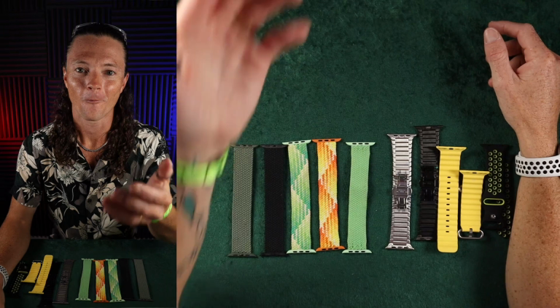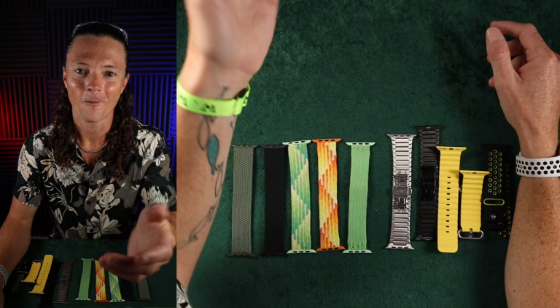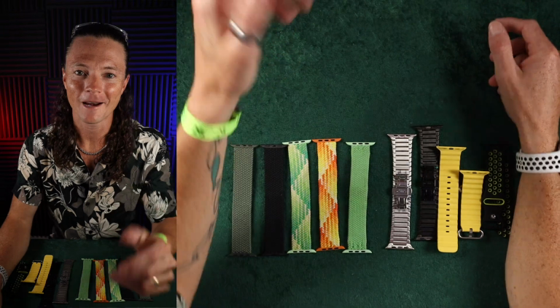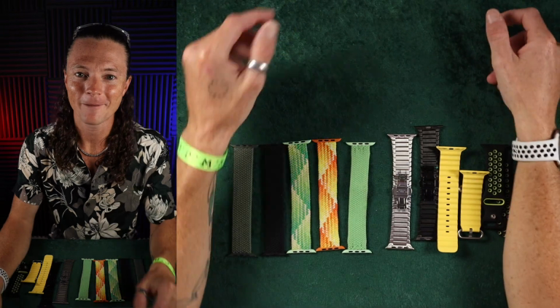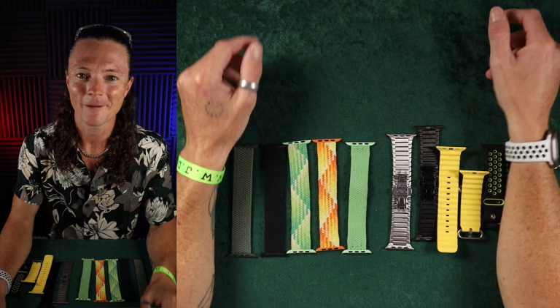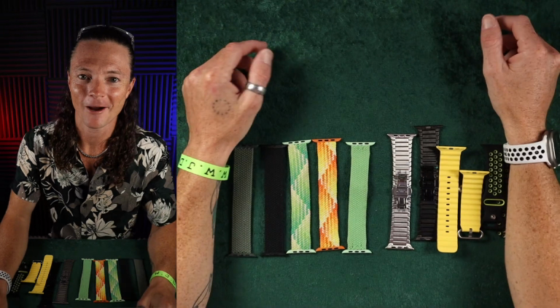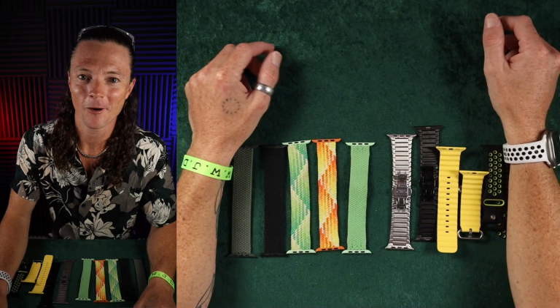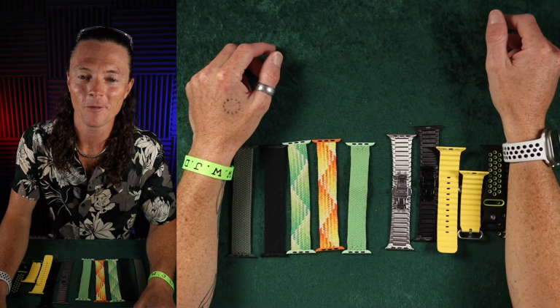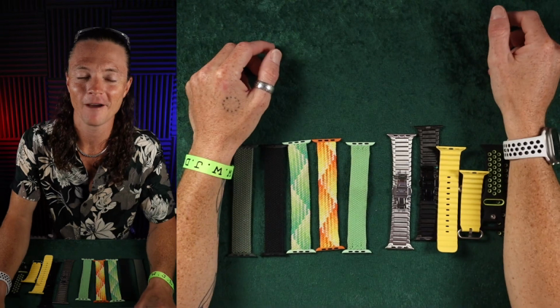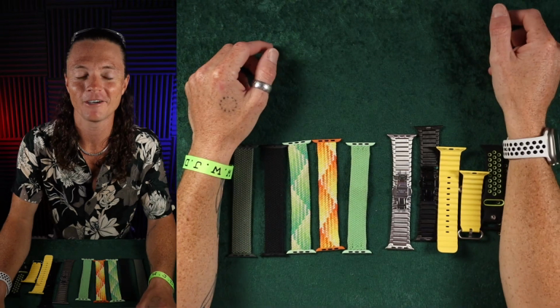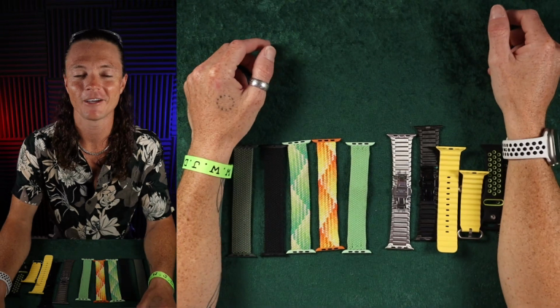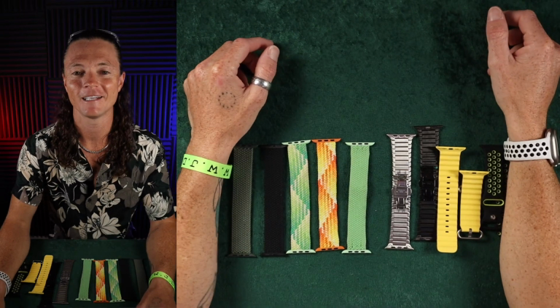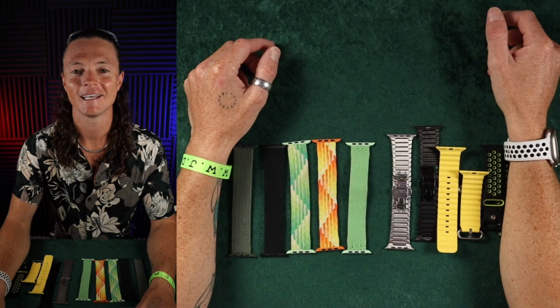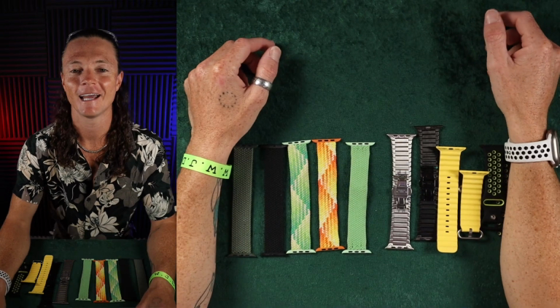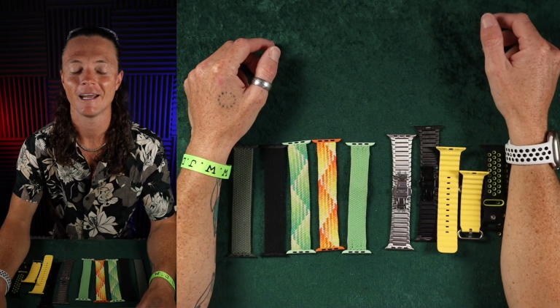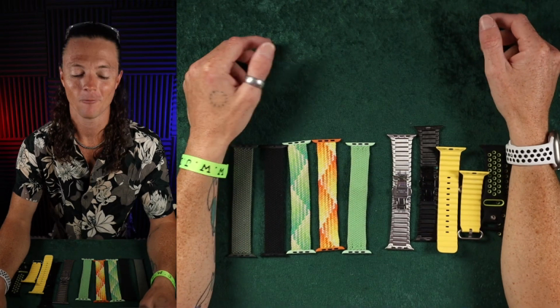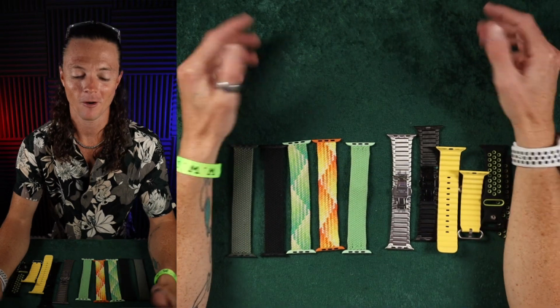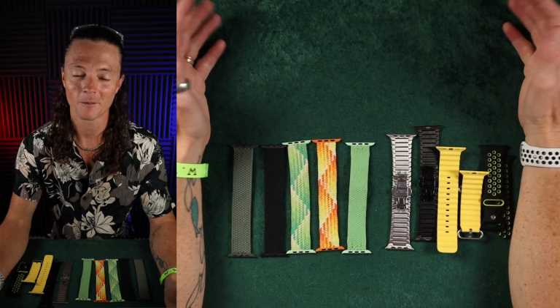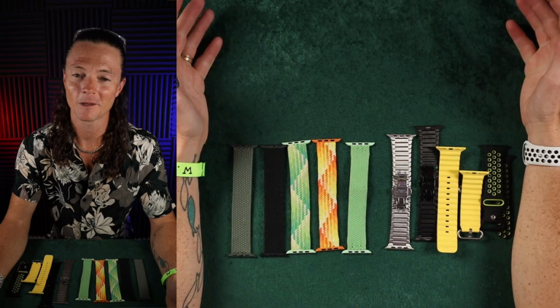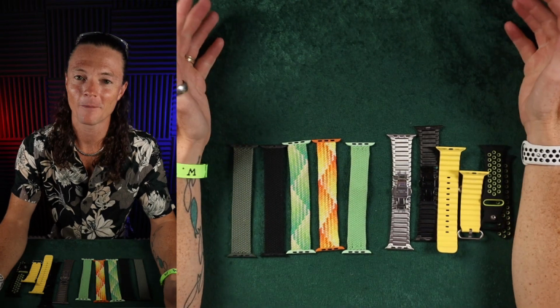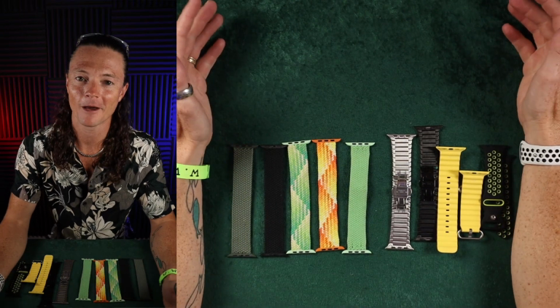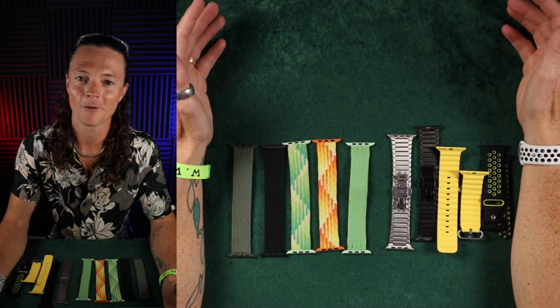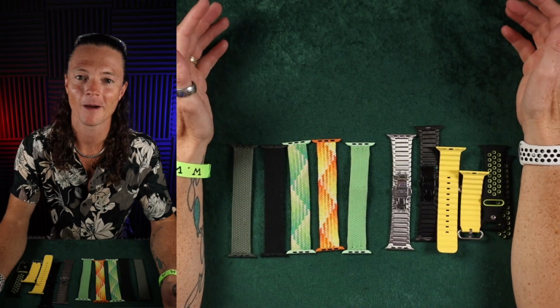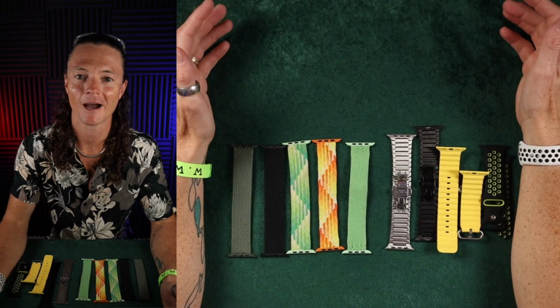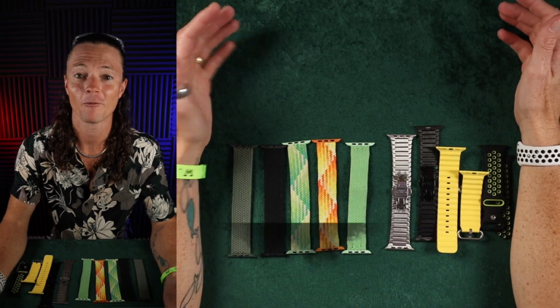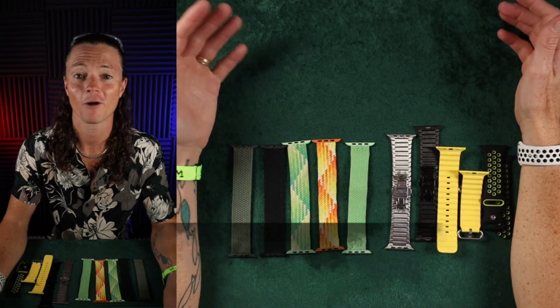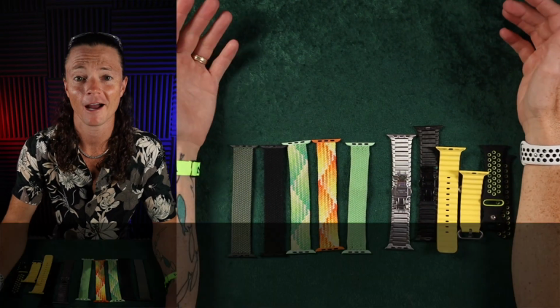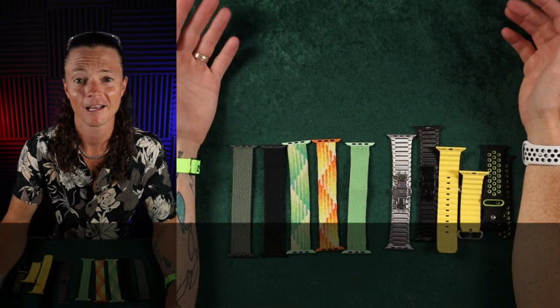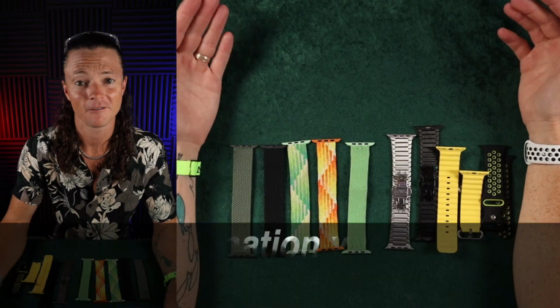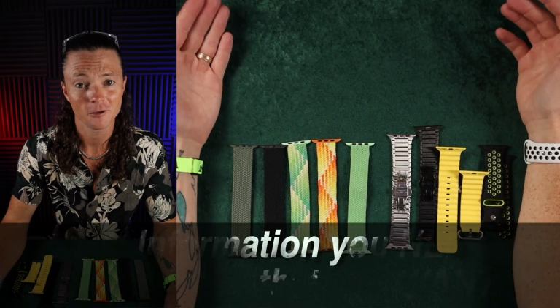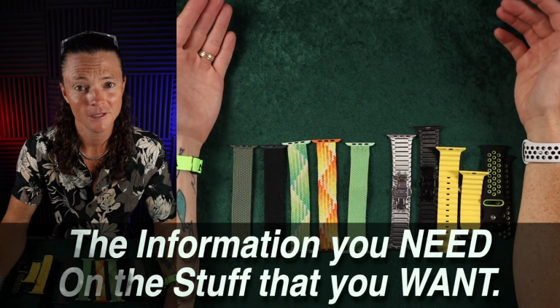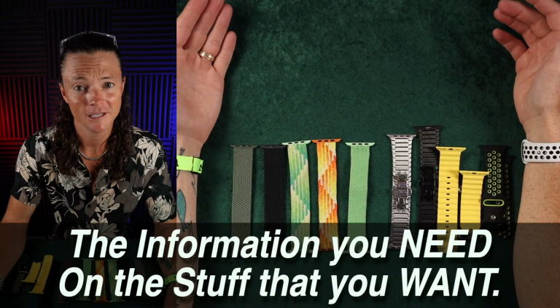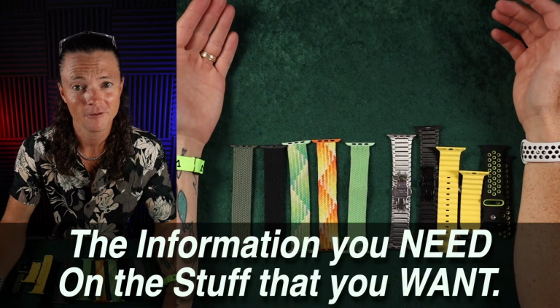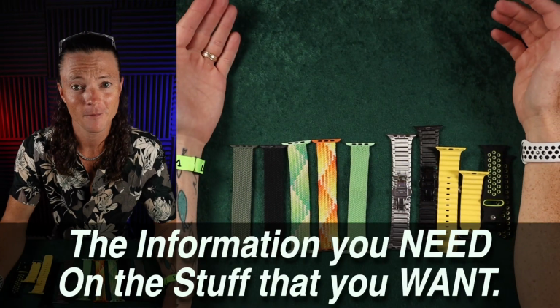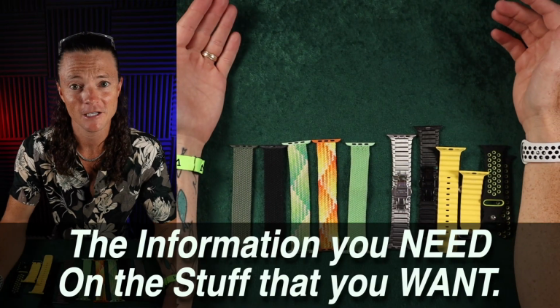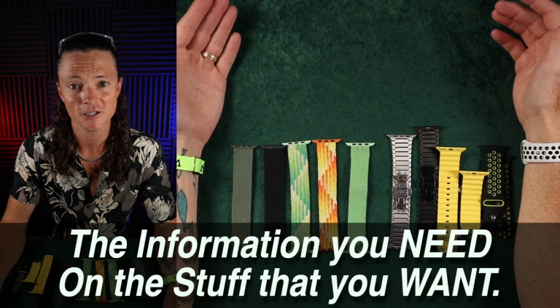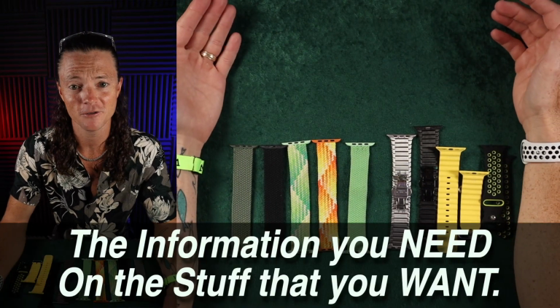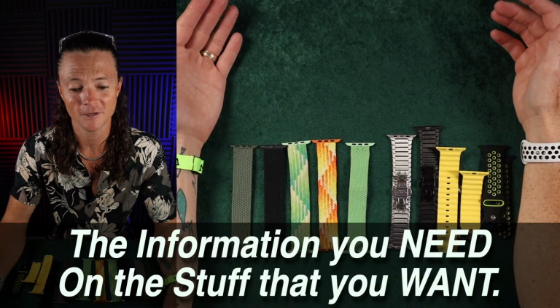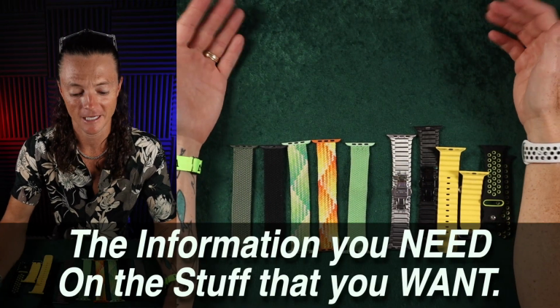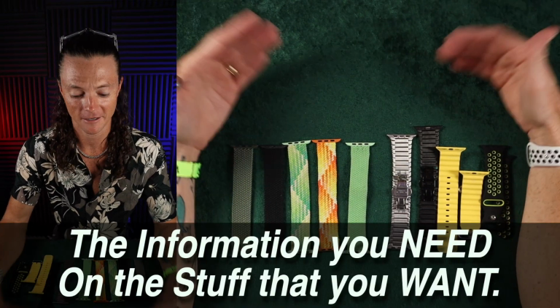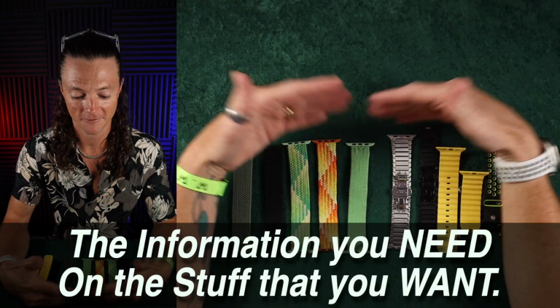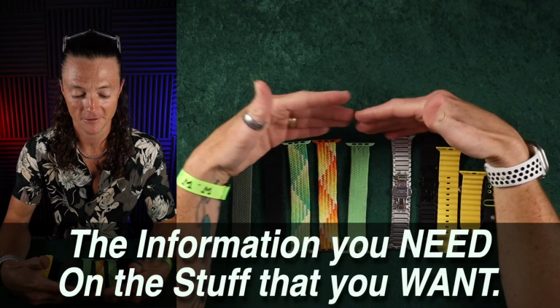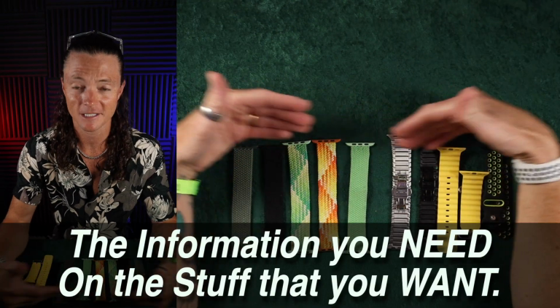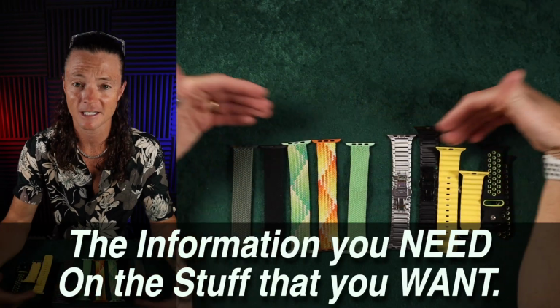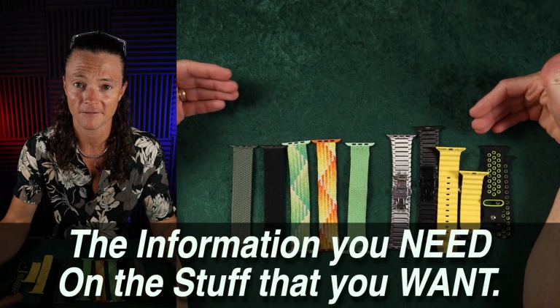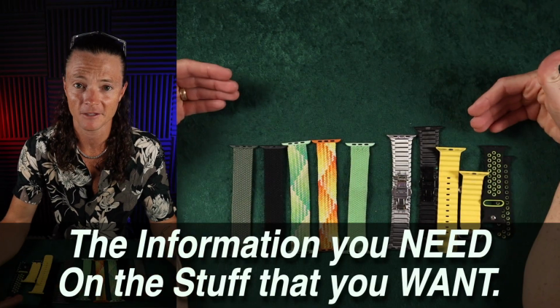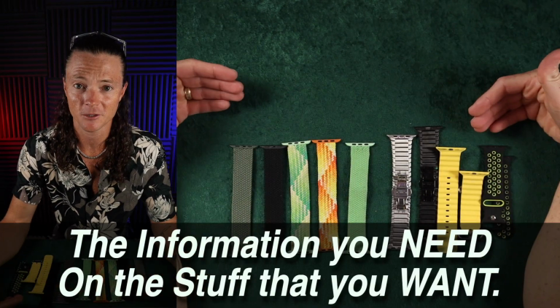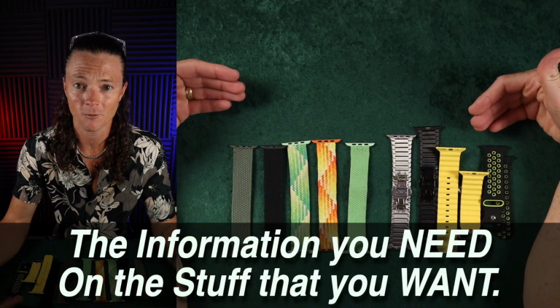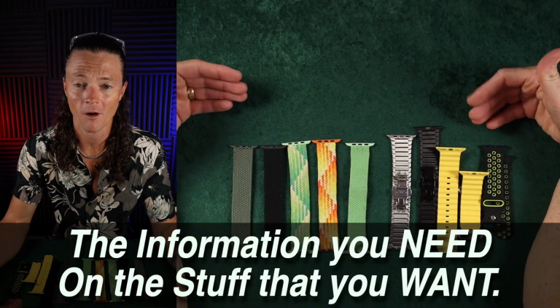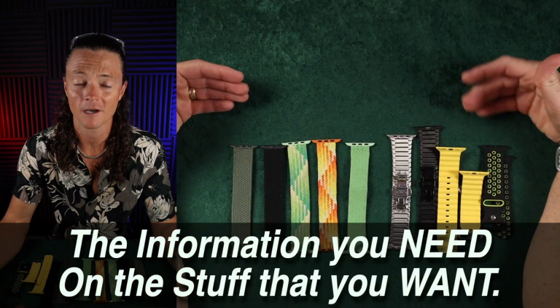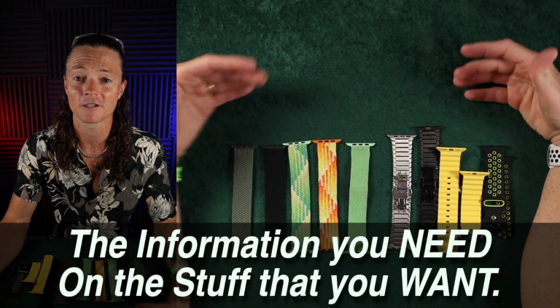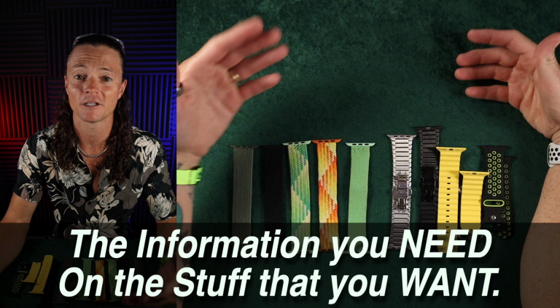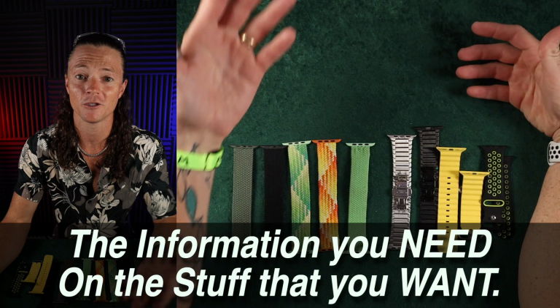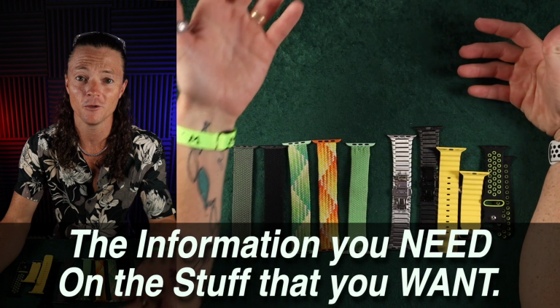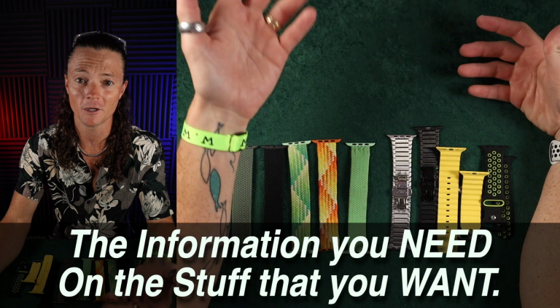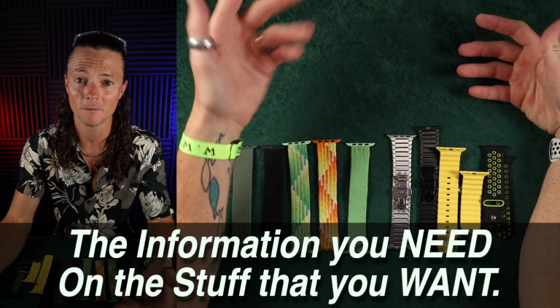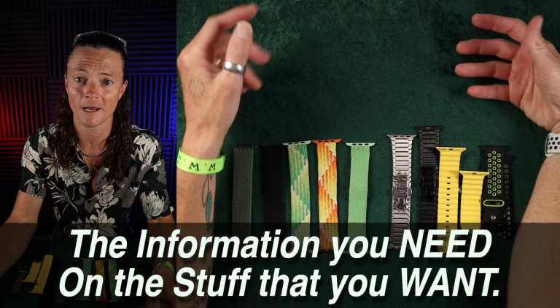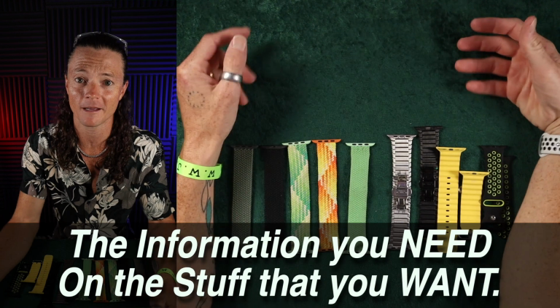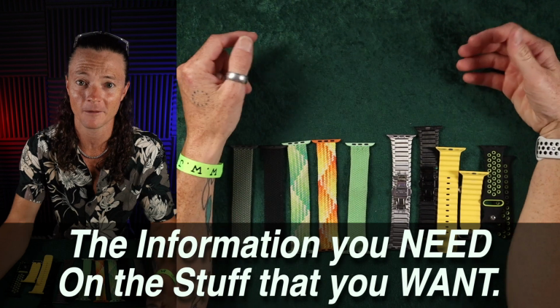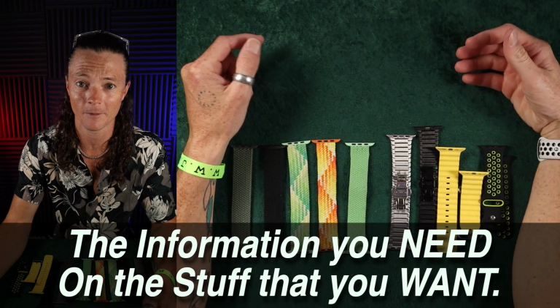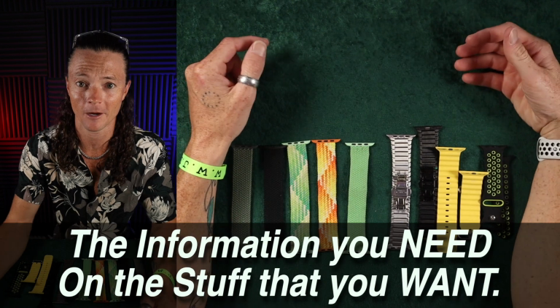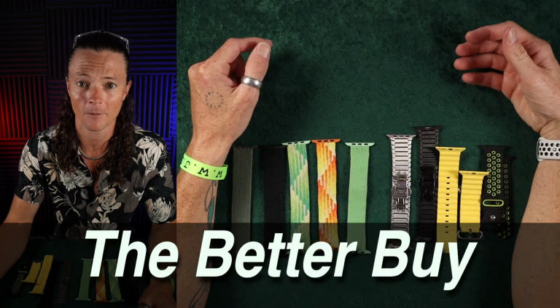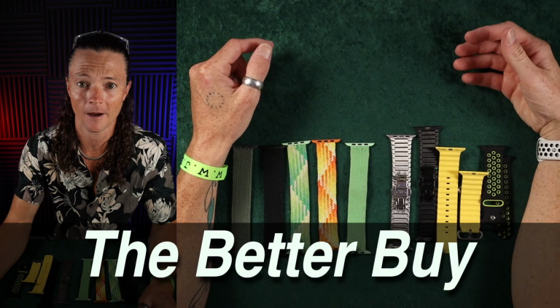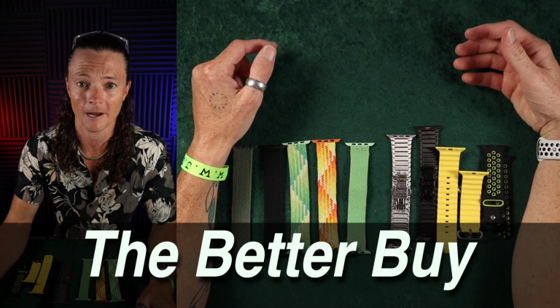What's up? I hope you're having a good day. Welcome to The Better Buy, where I give you the information you need for the stuff that you want so that you can make the better buy.